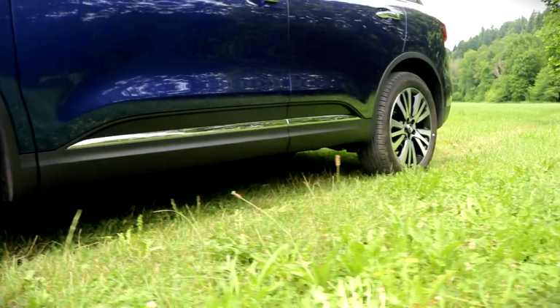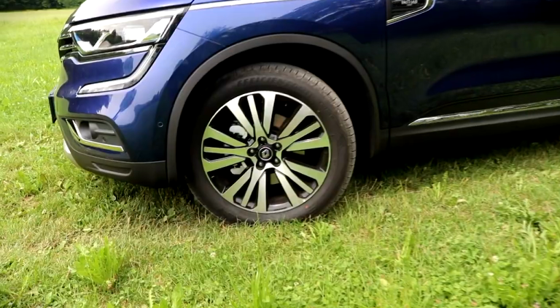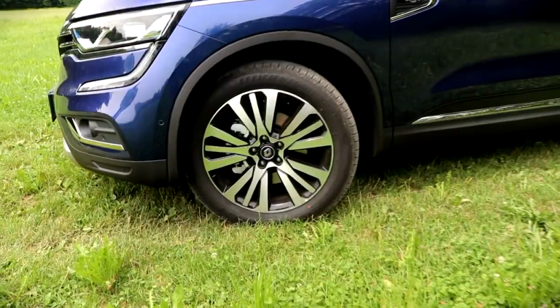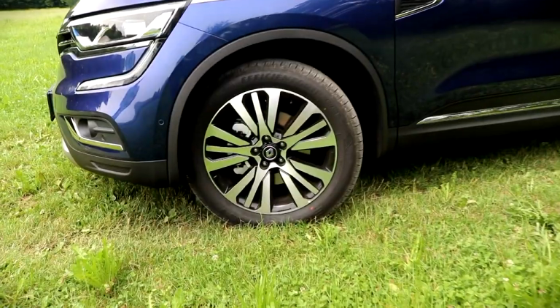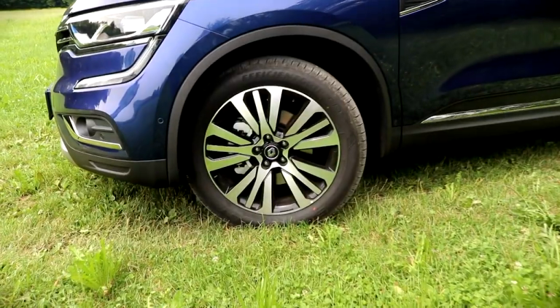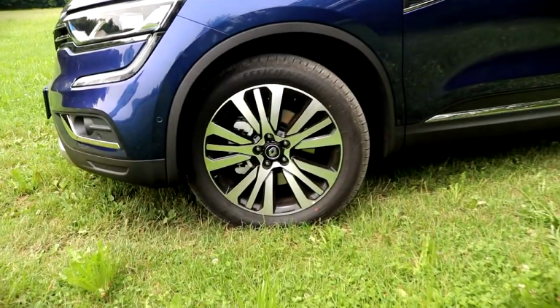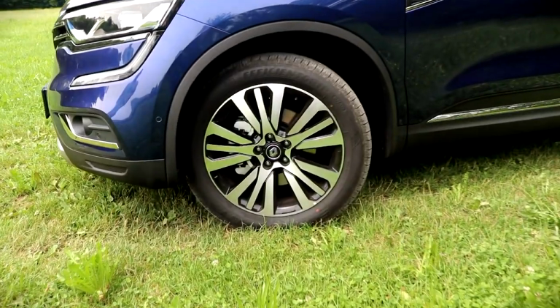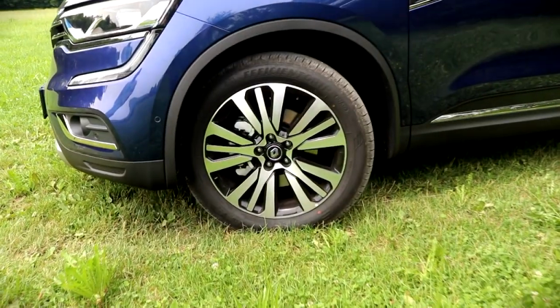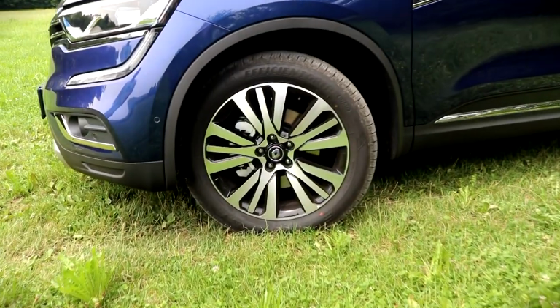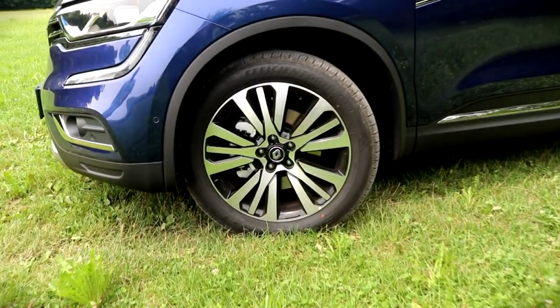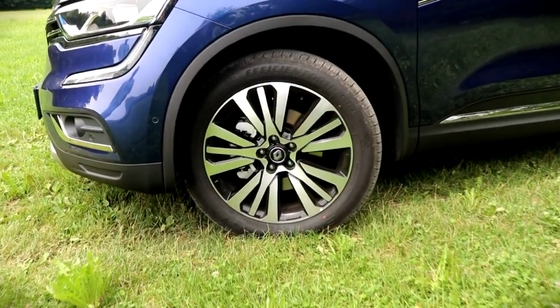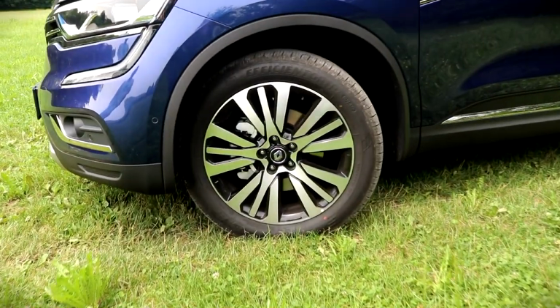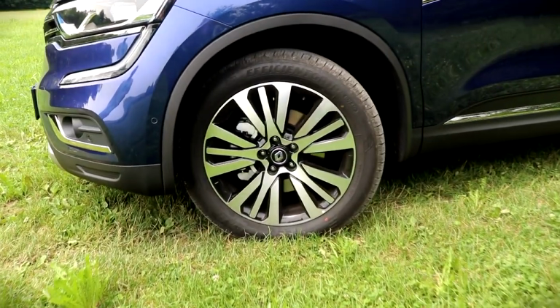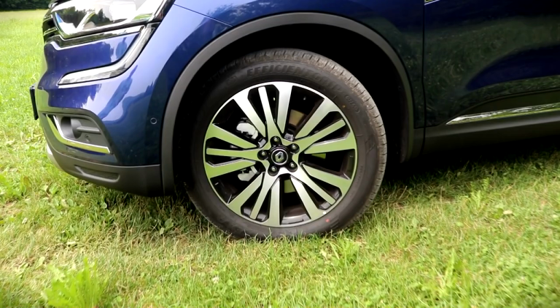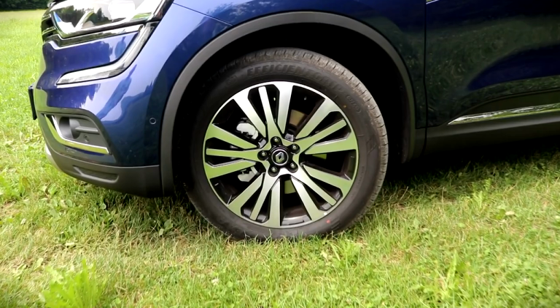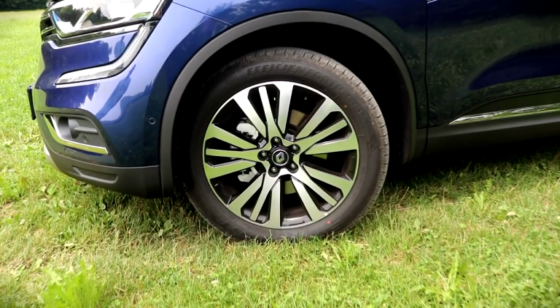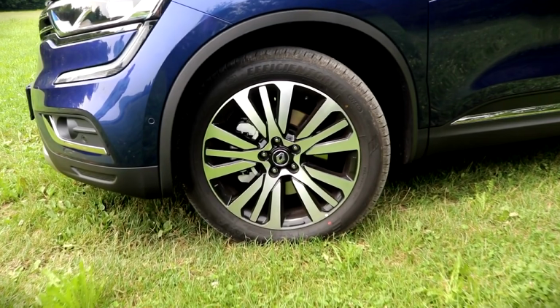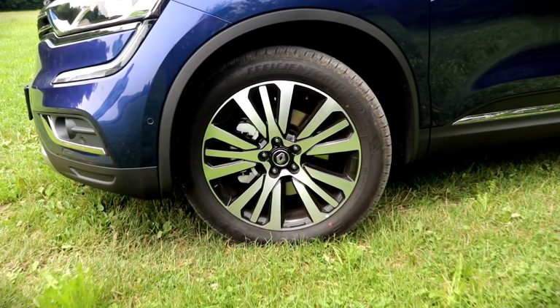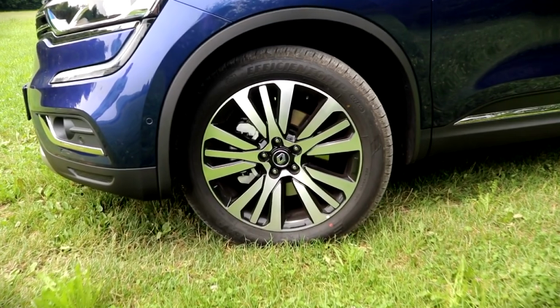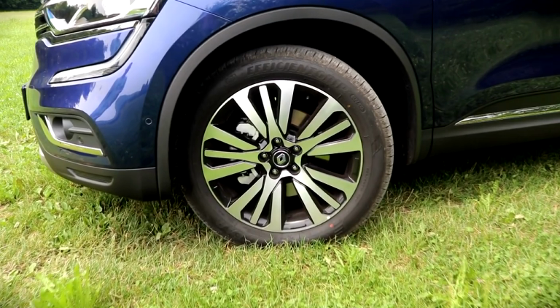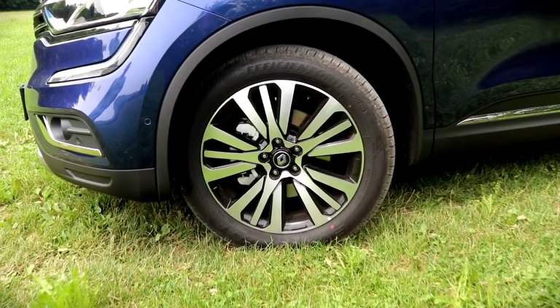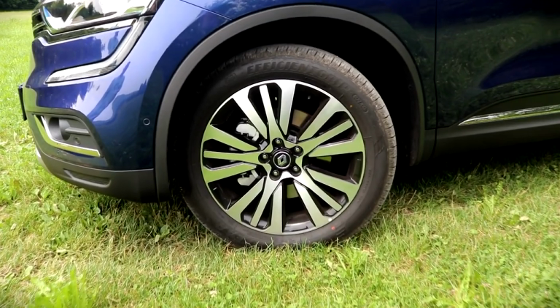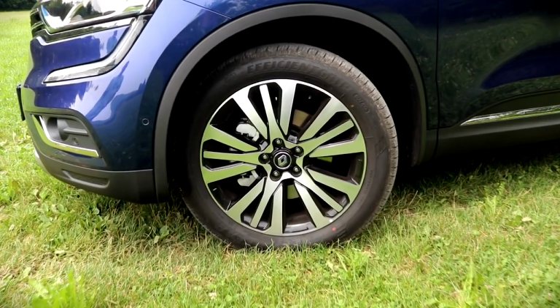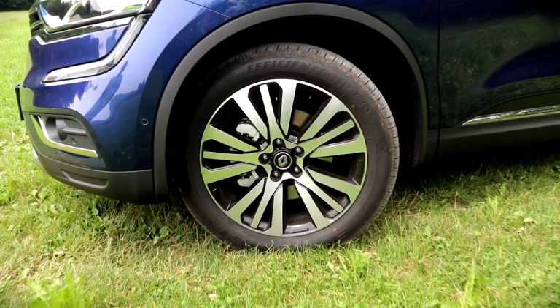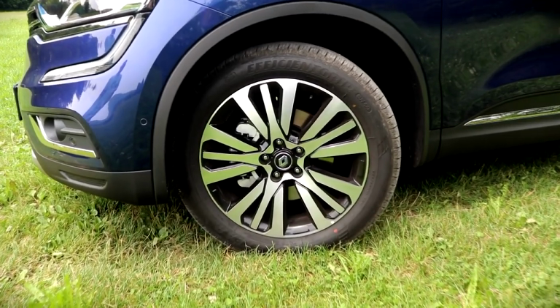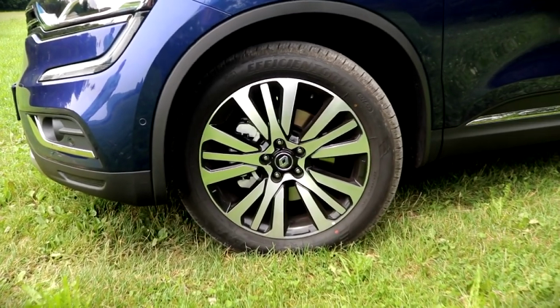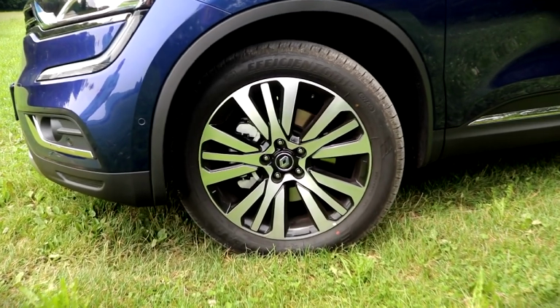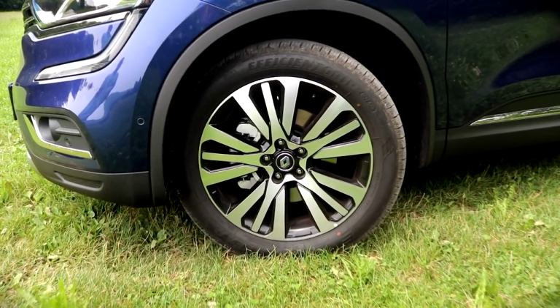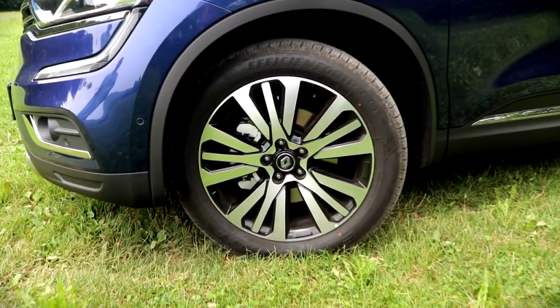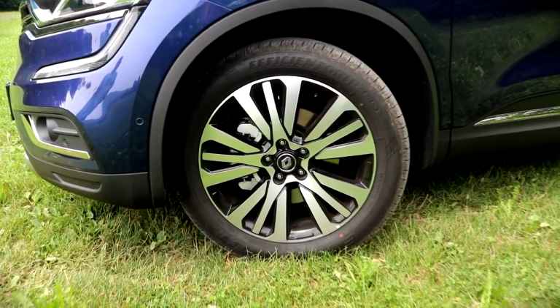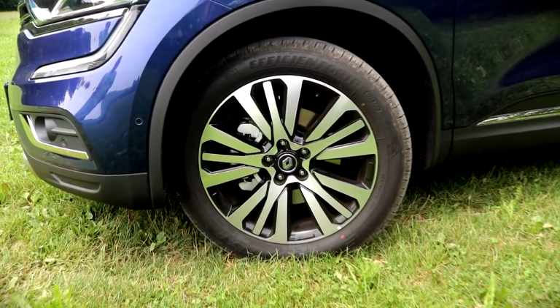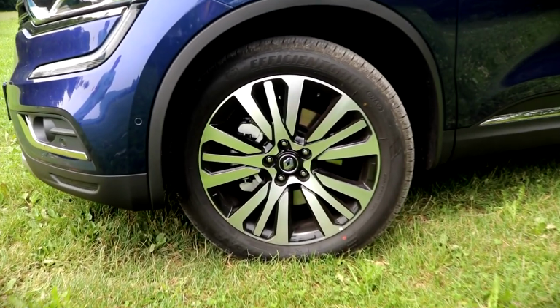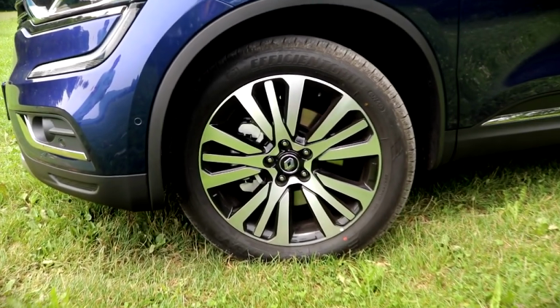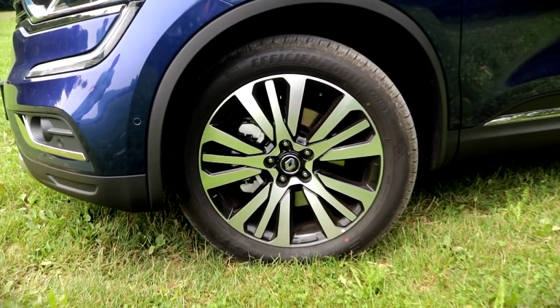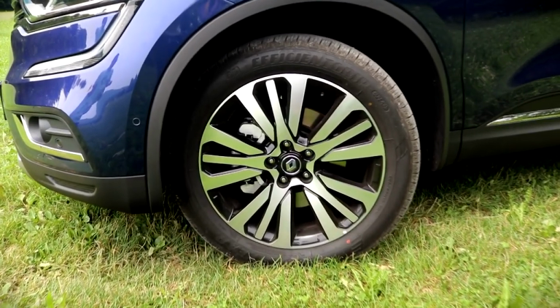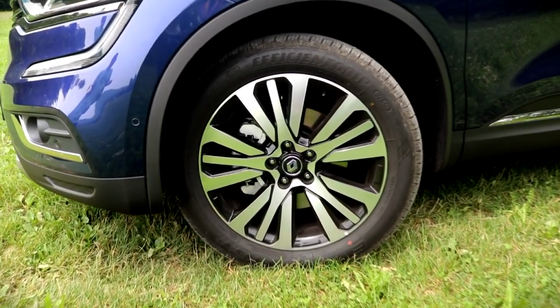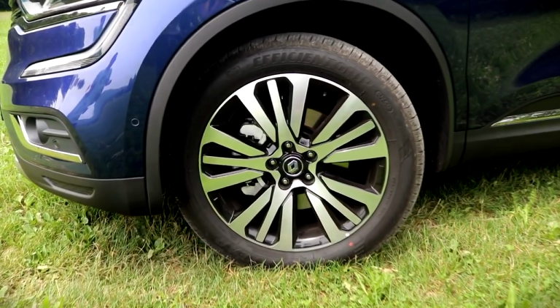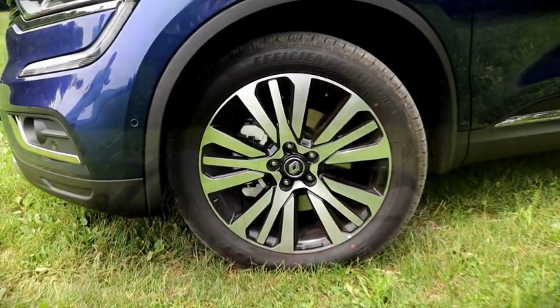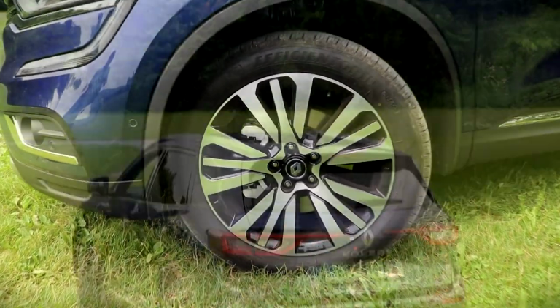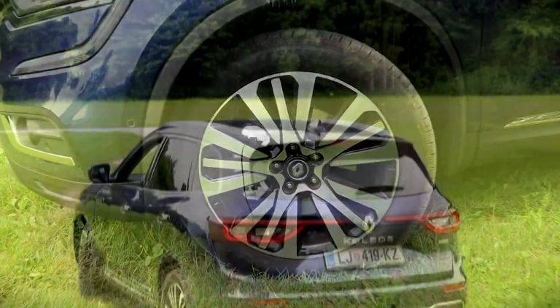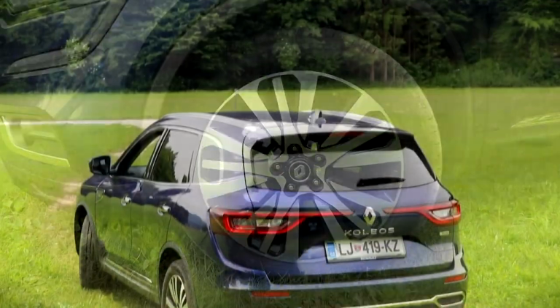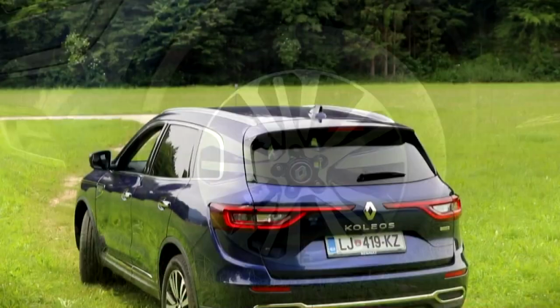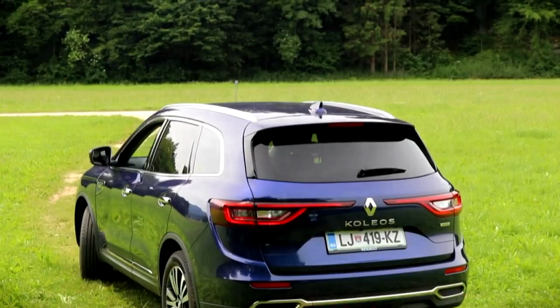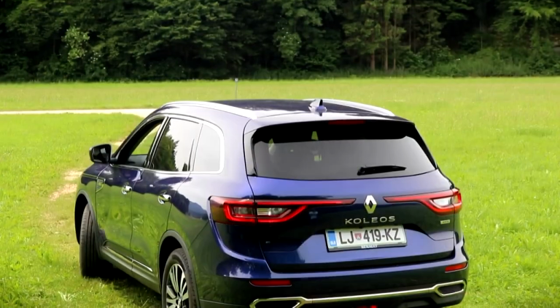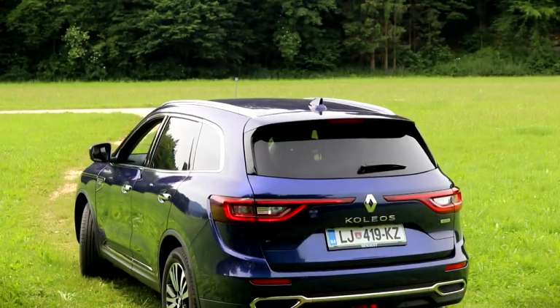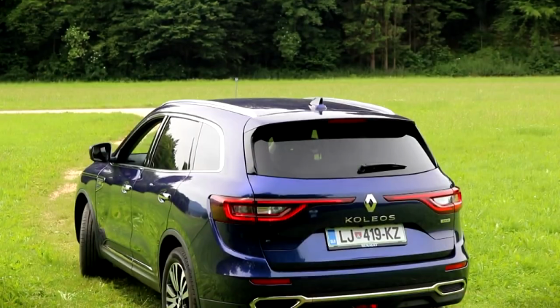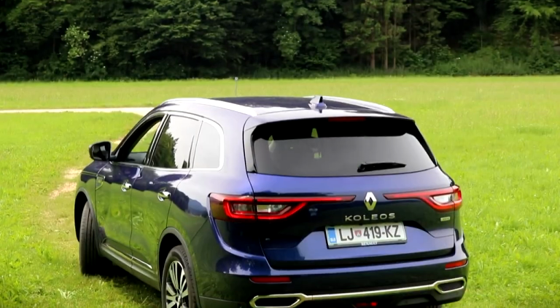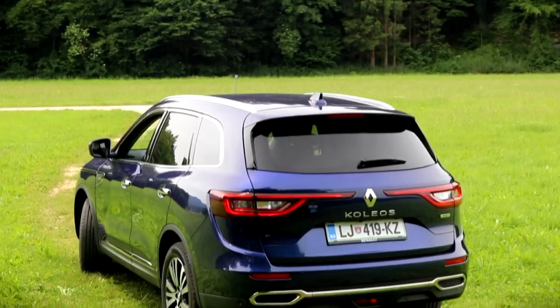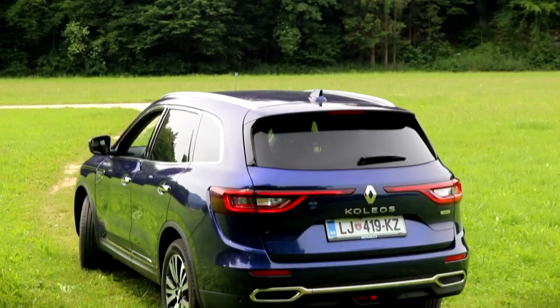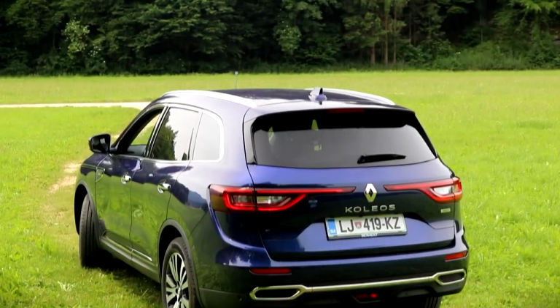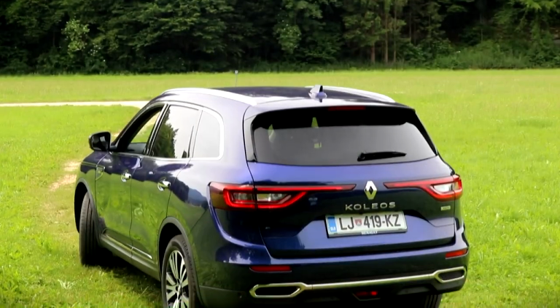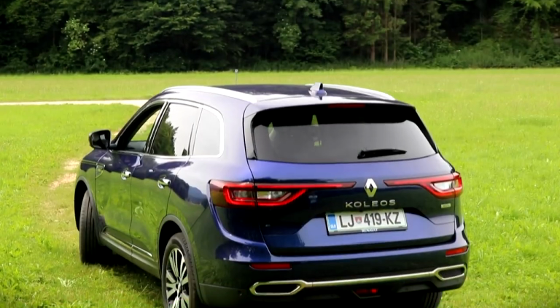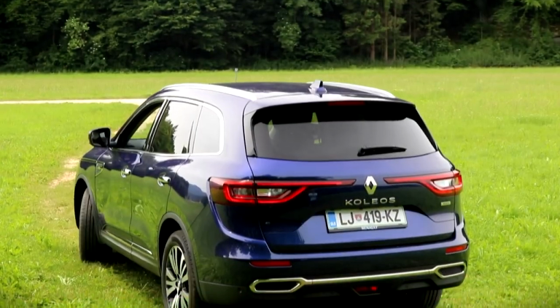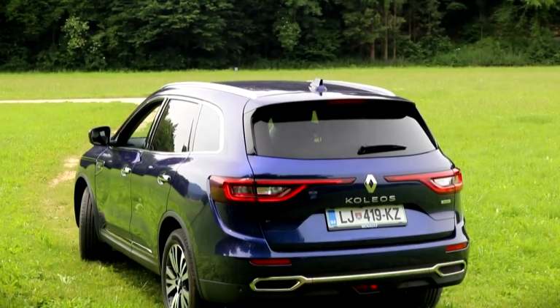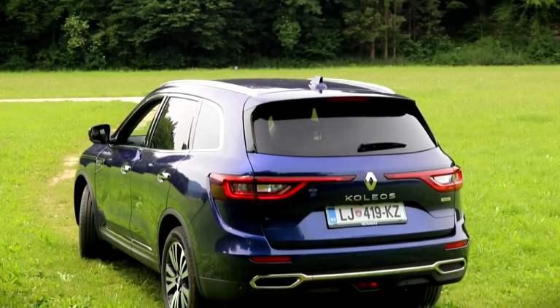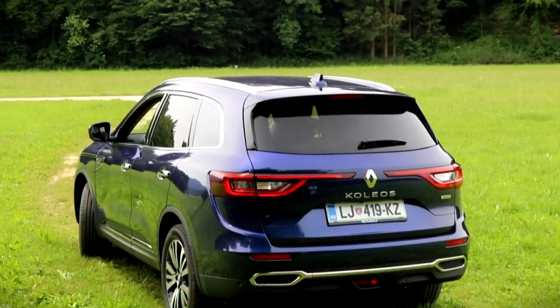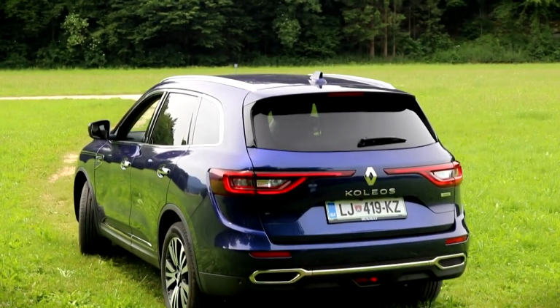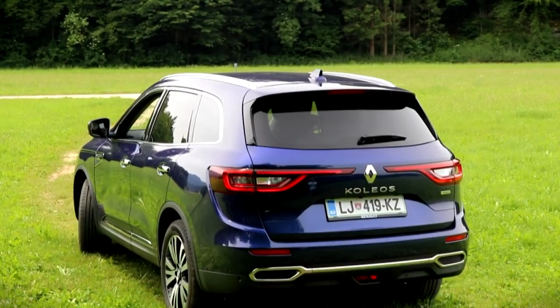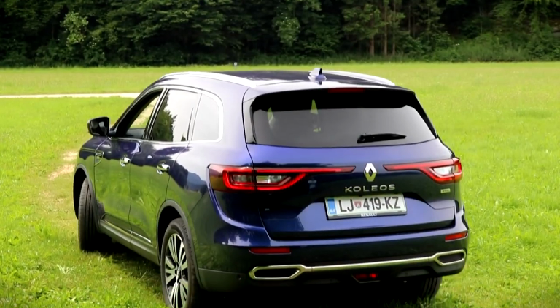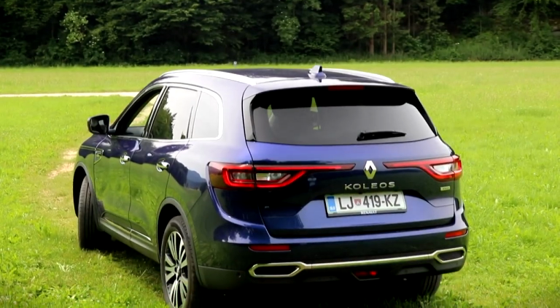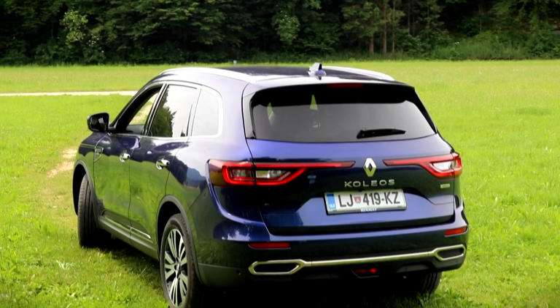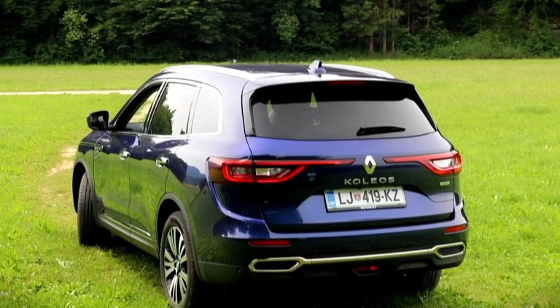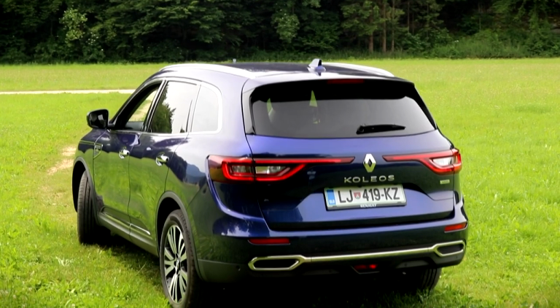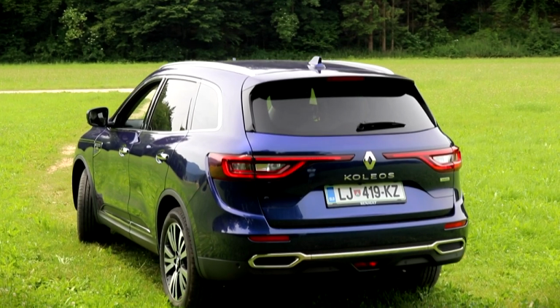A big car should have big alloy wheels, which don't compromise the ride quality, as the tires themselves are quite thick.